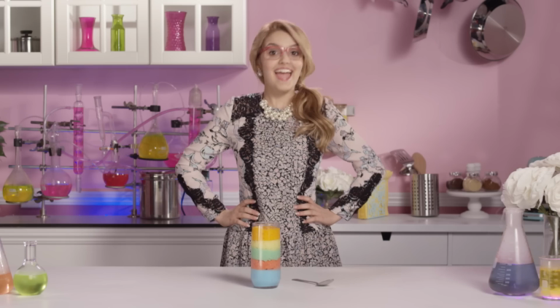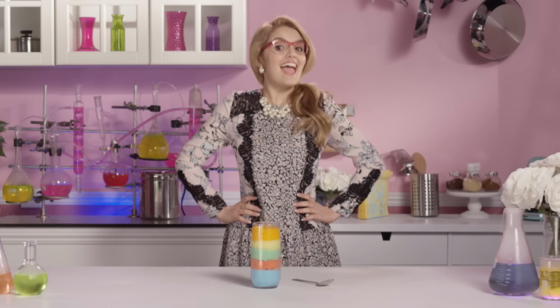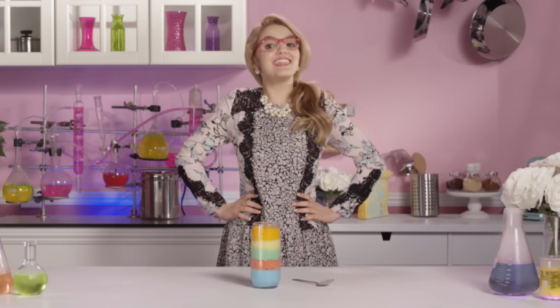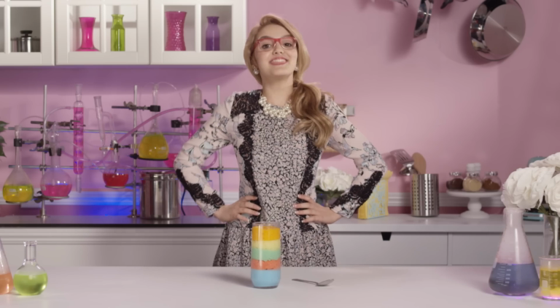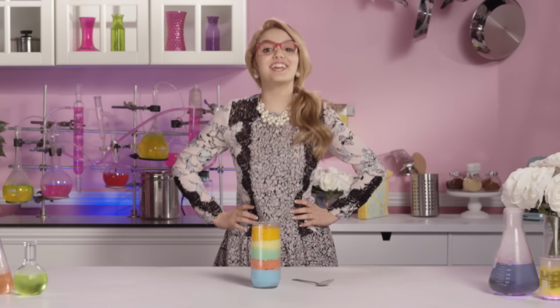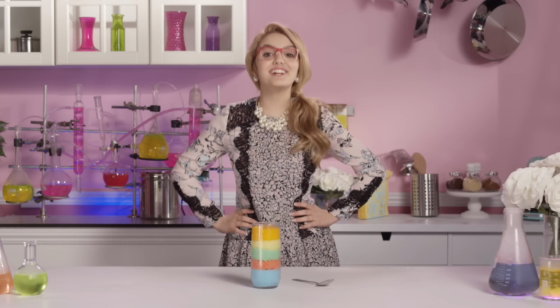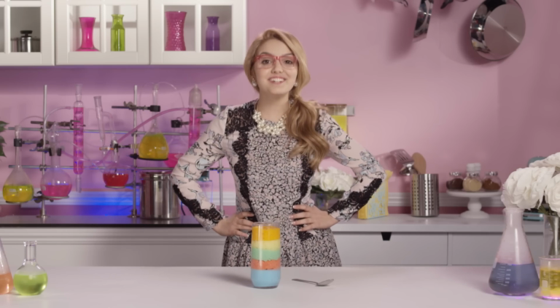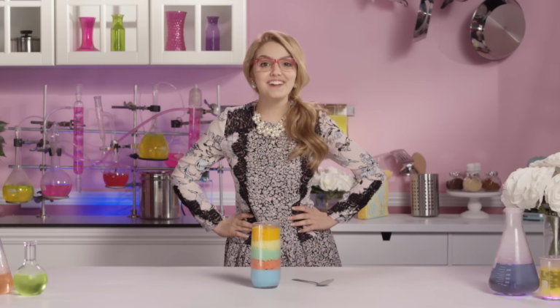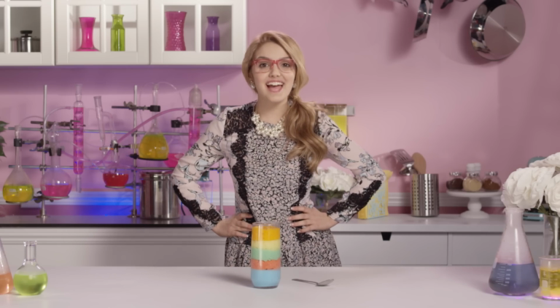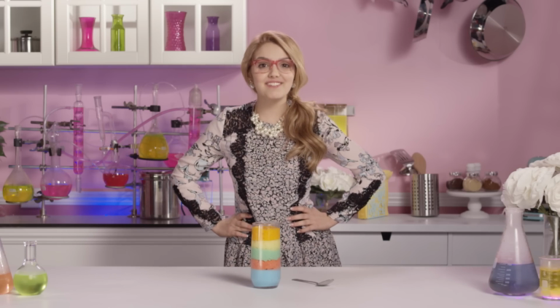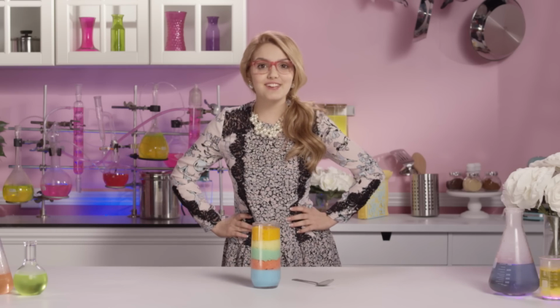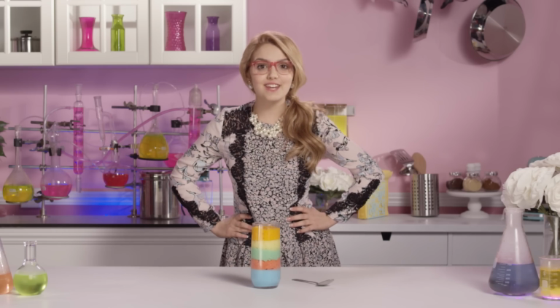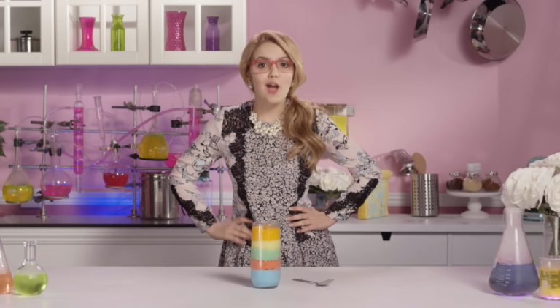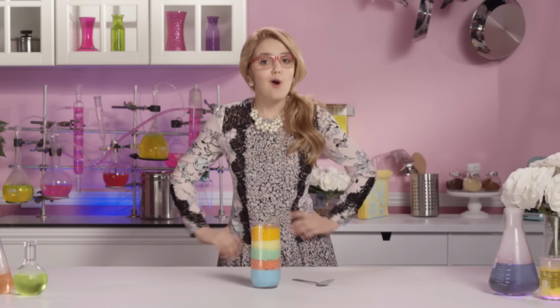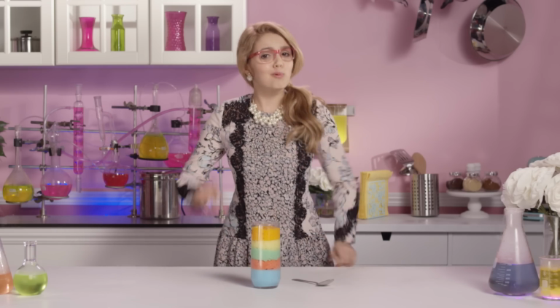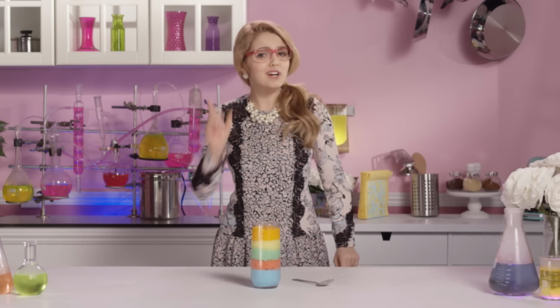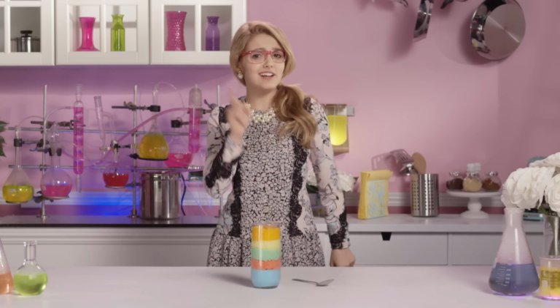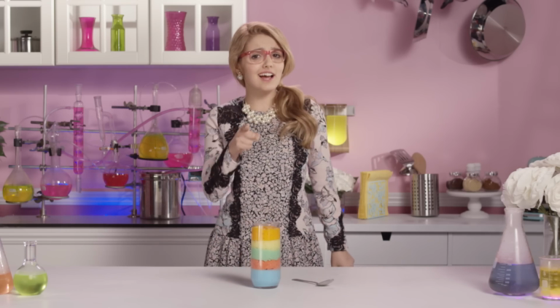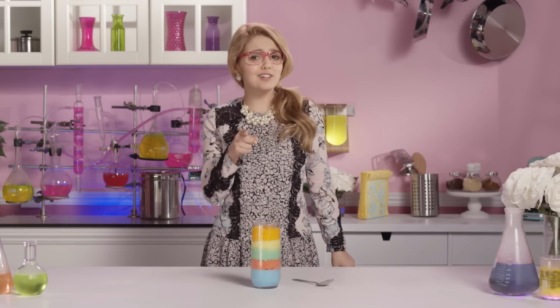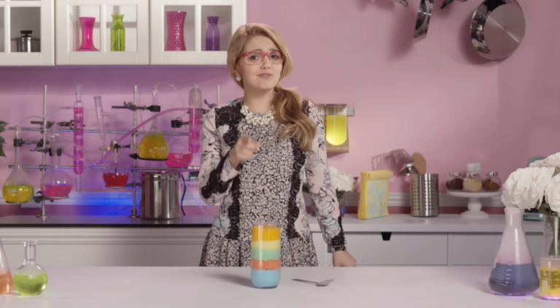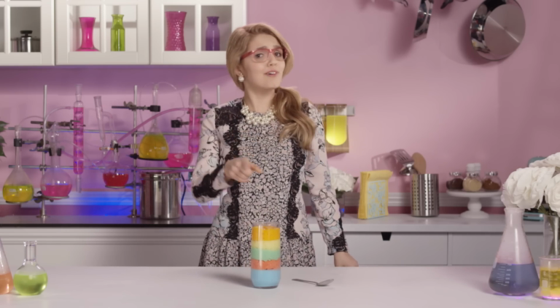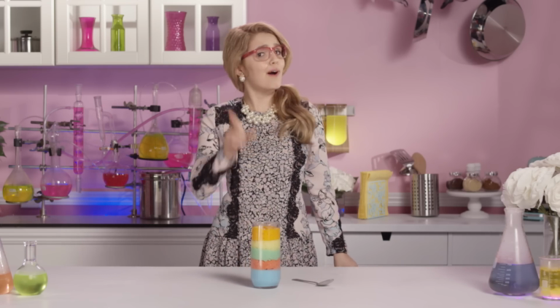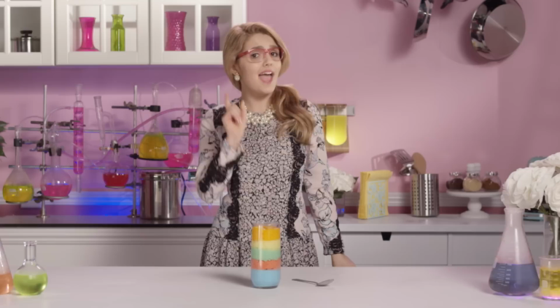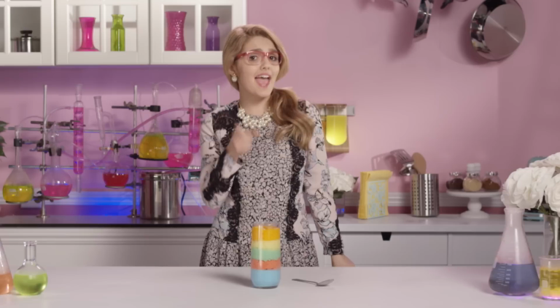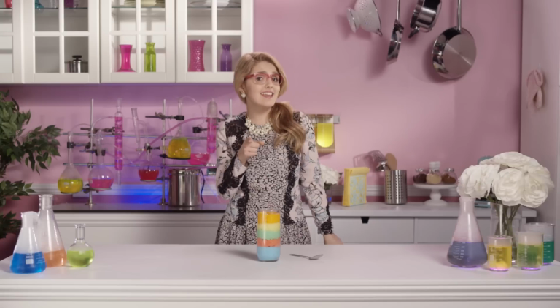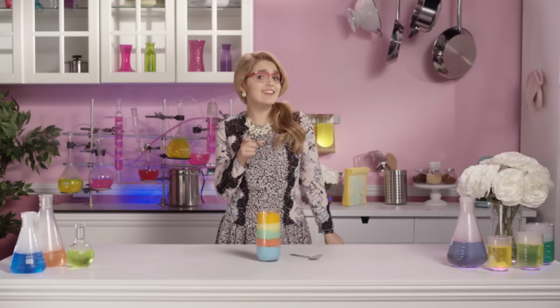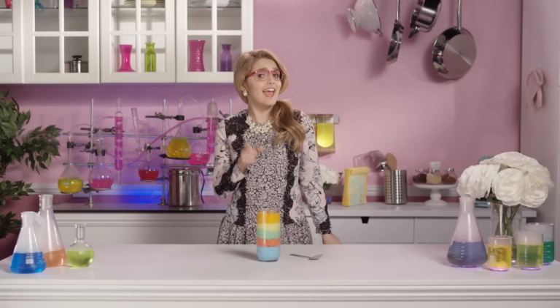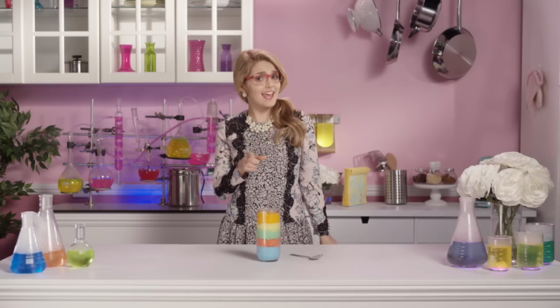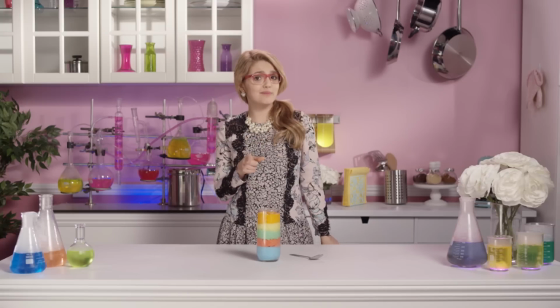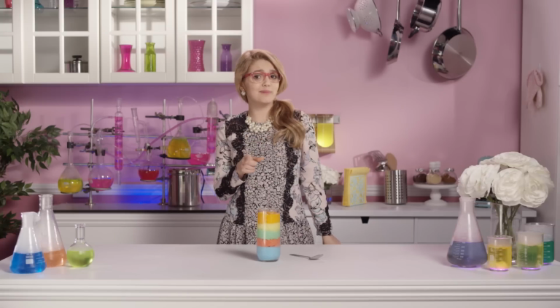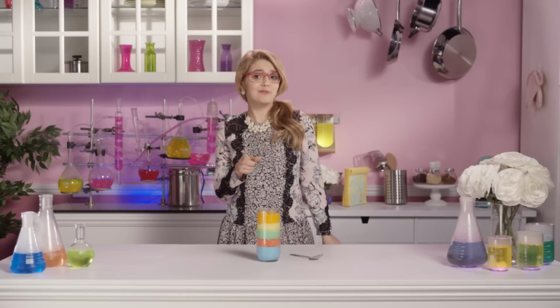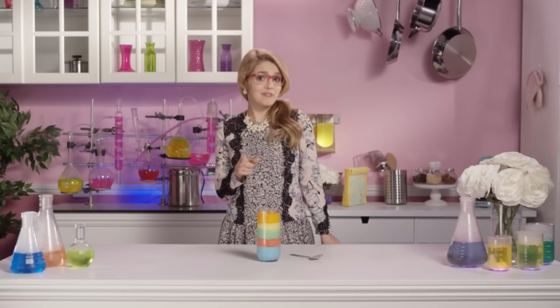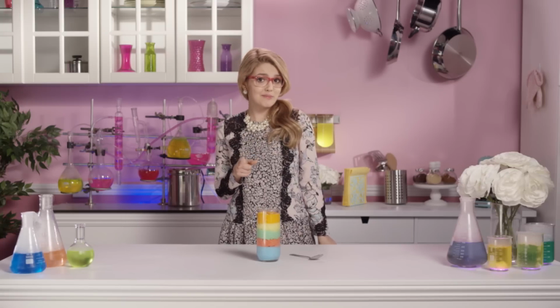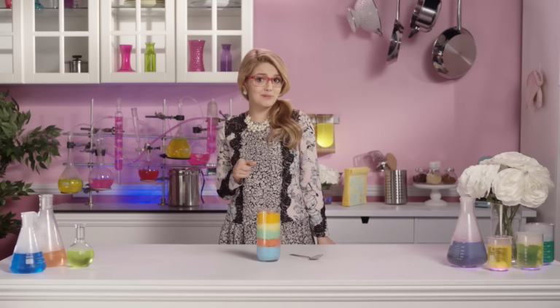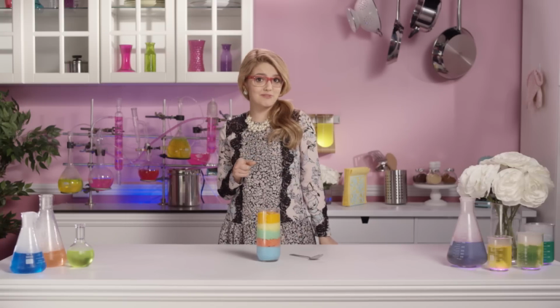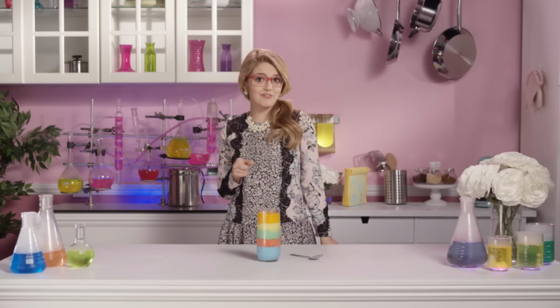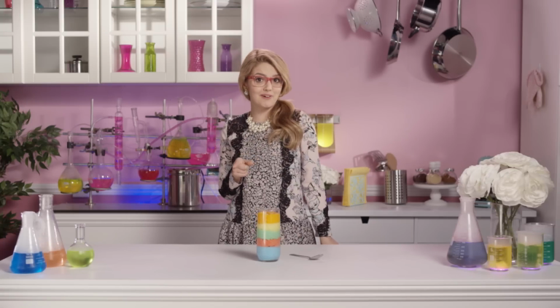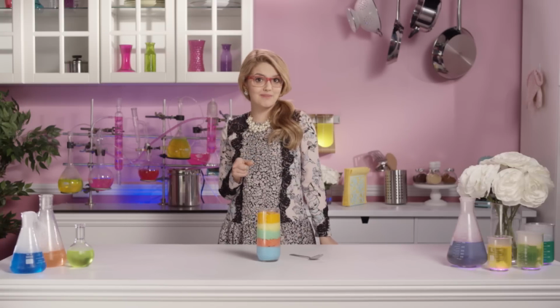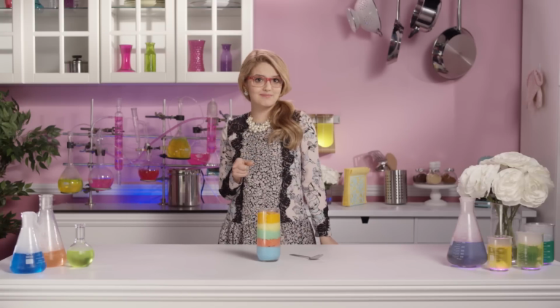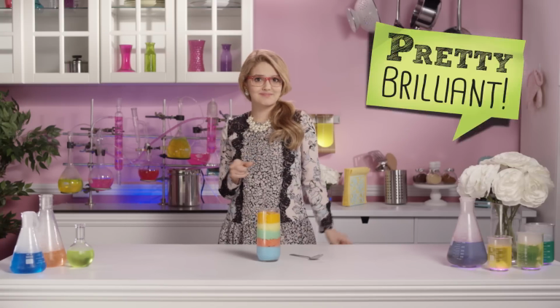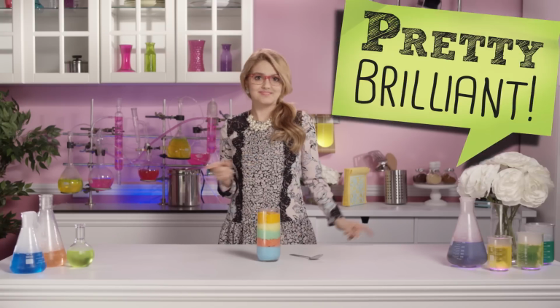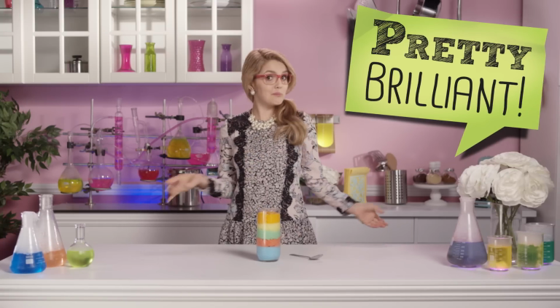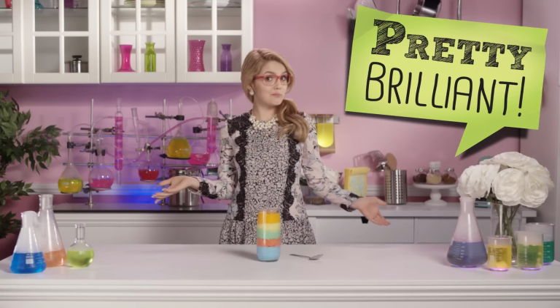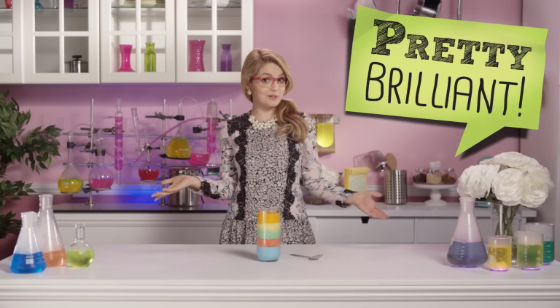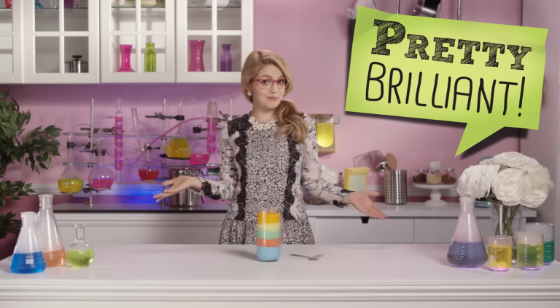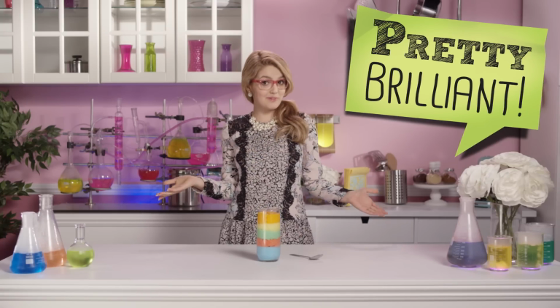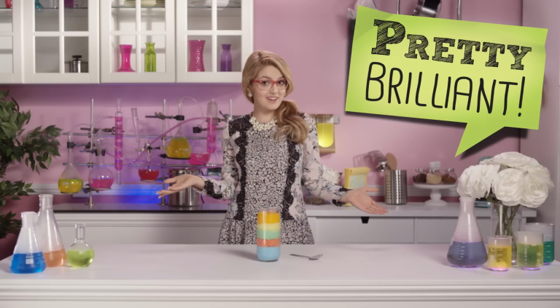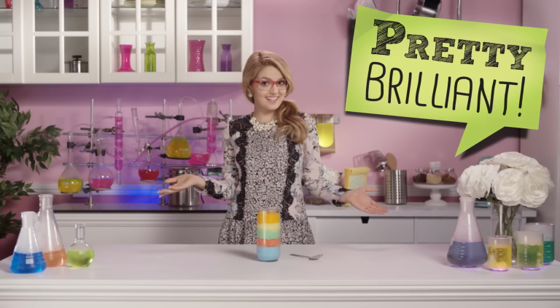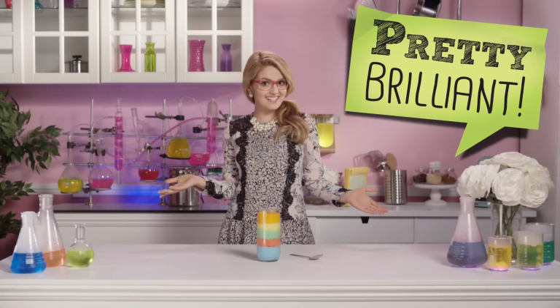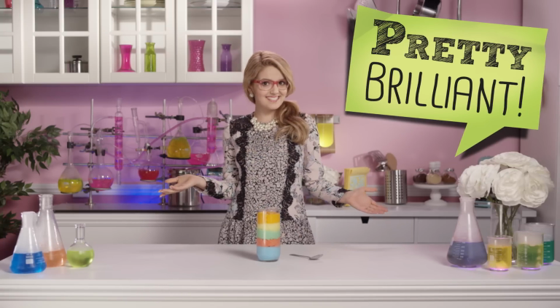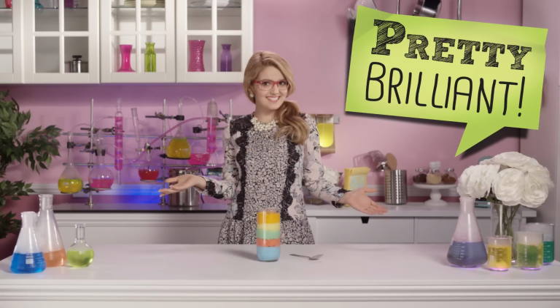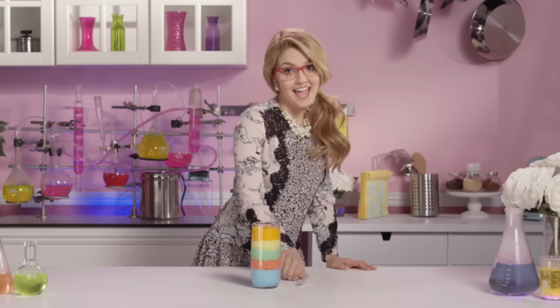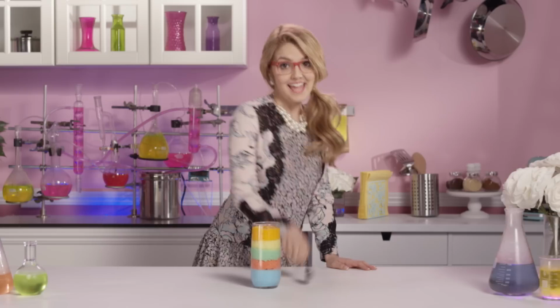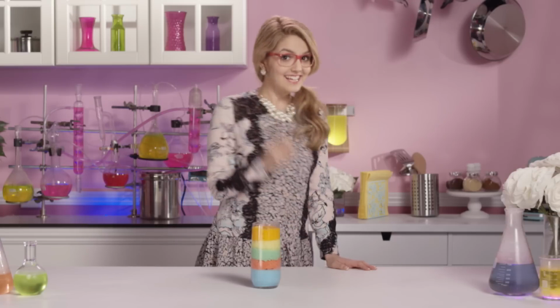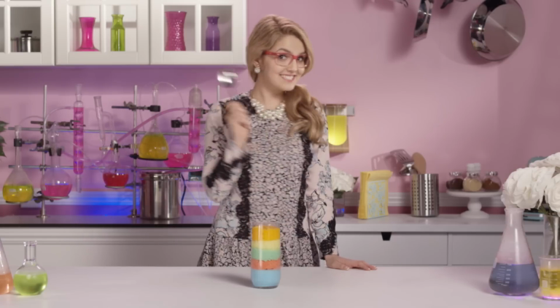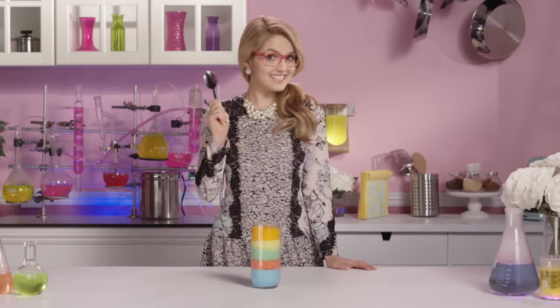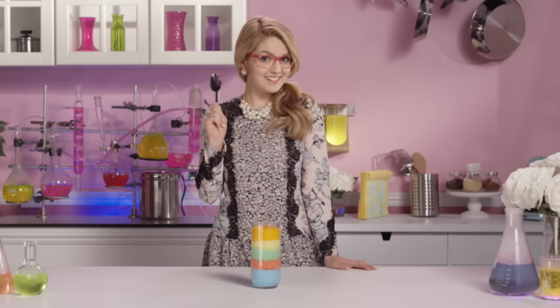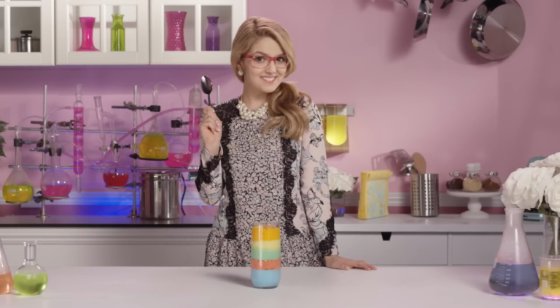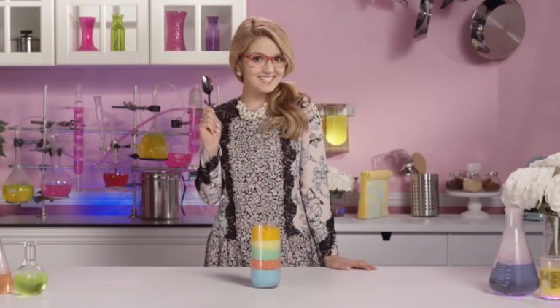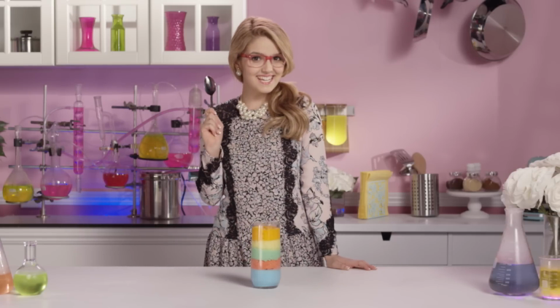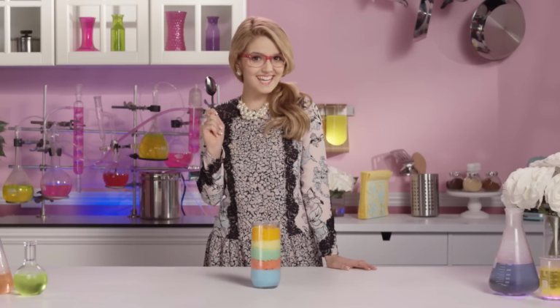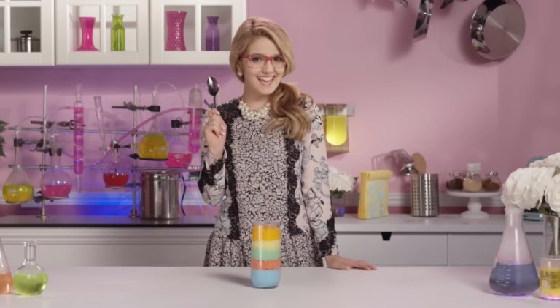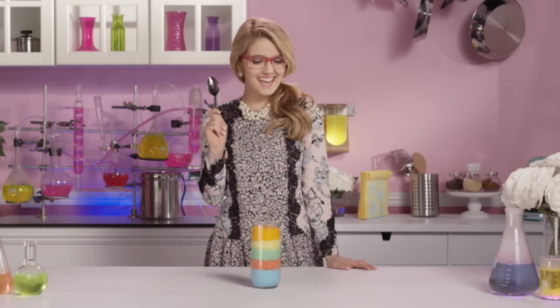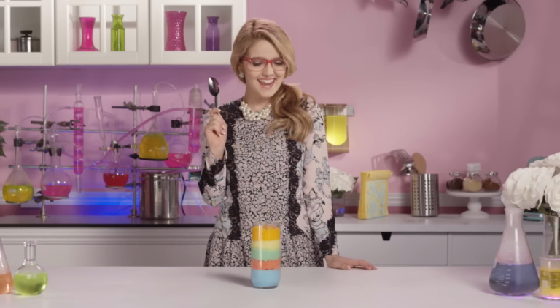Repeat the process with all the other flavors until you have one nice big rainbow. And there you have it! One colorful and edible rainbow foam.